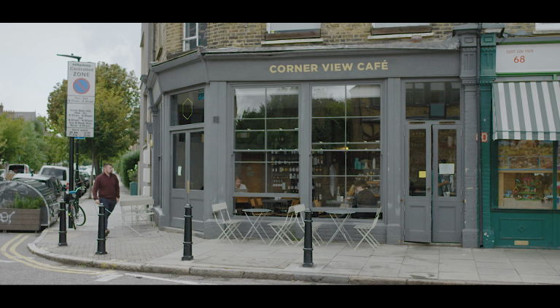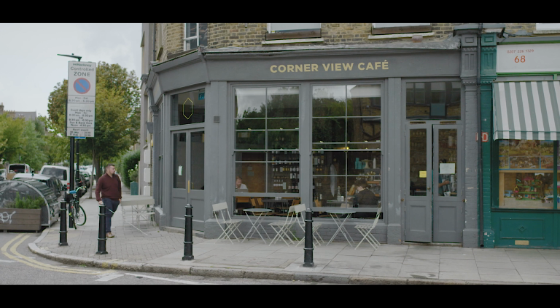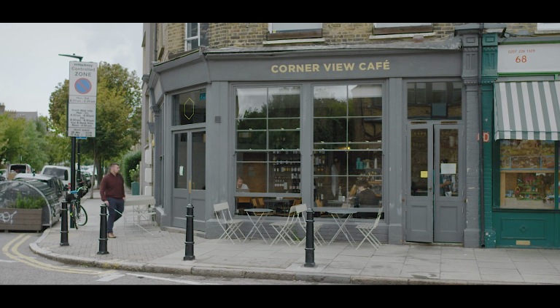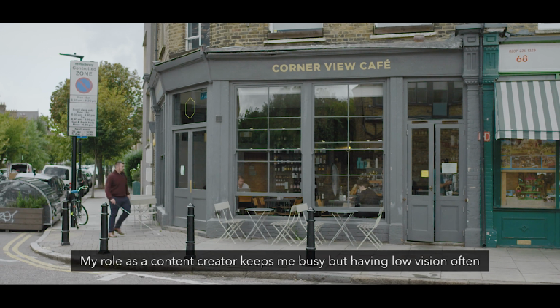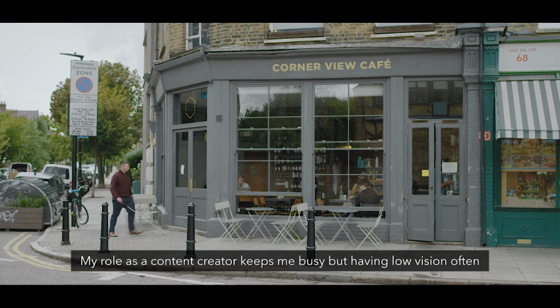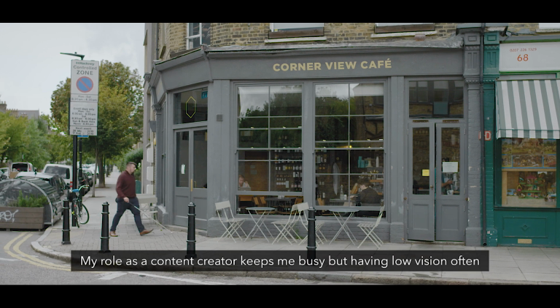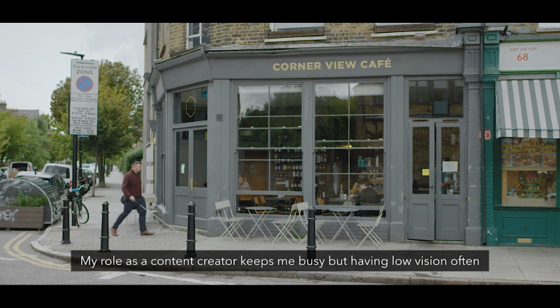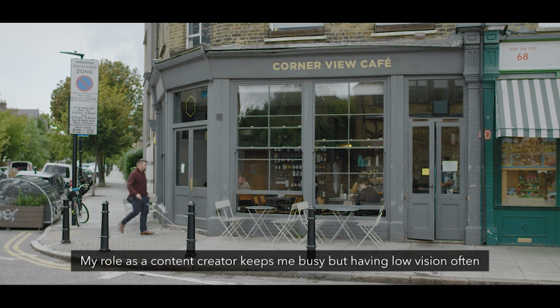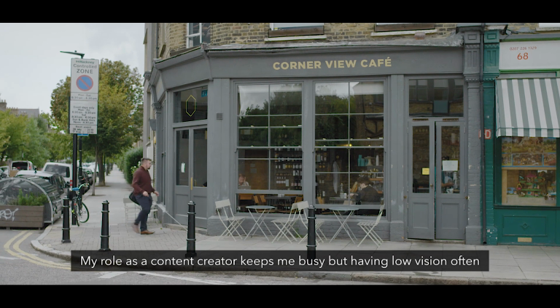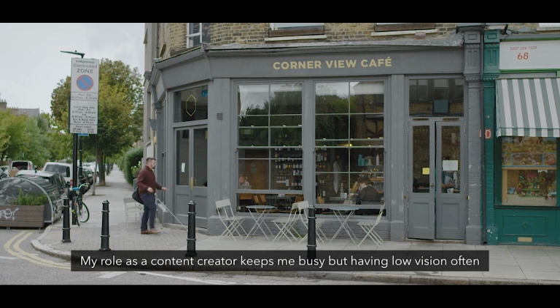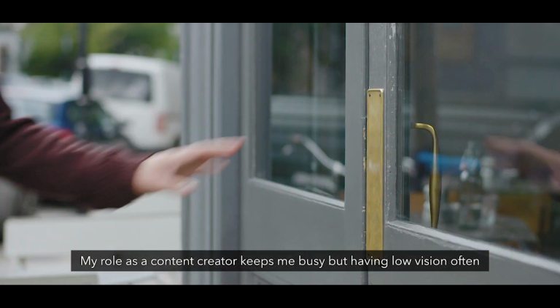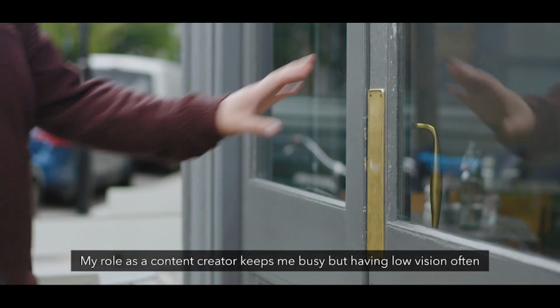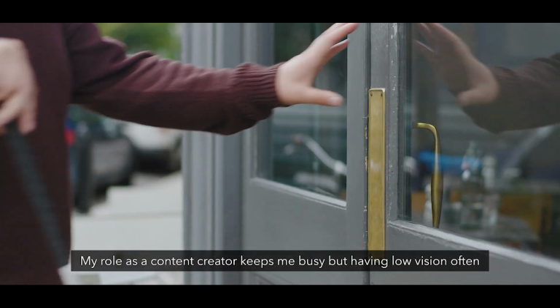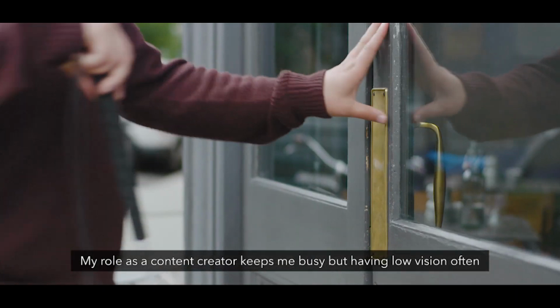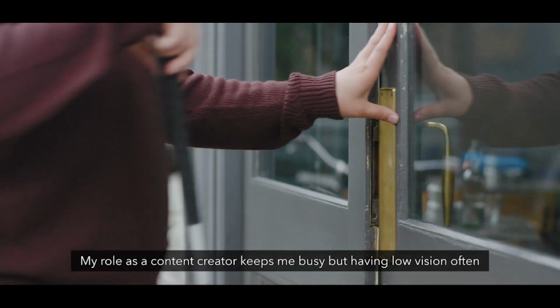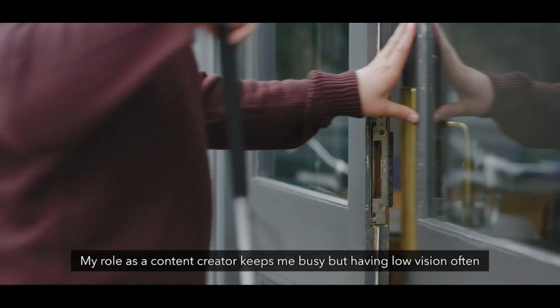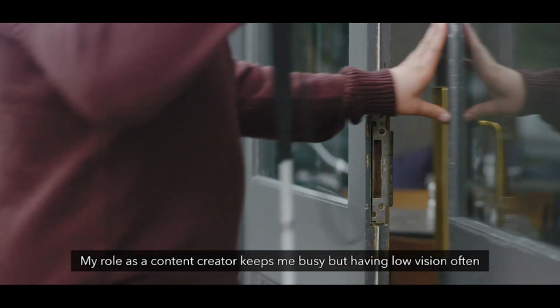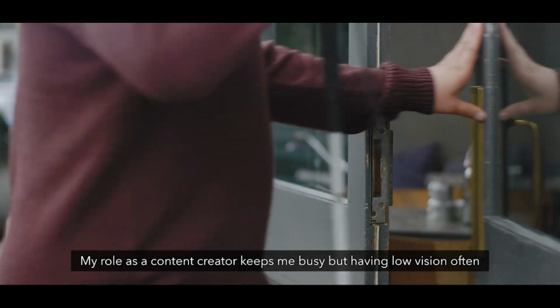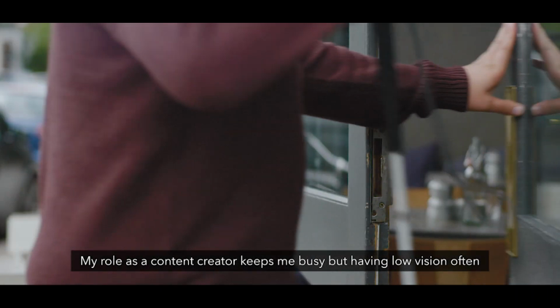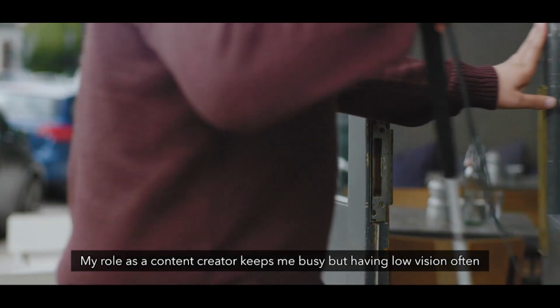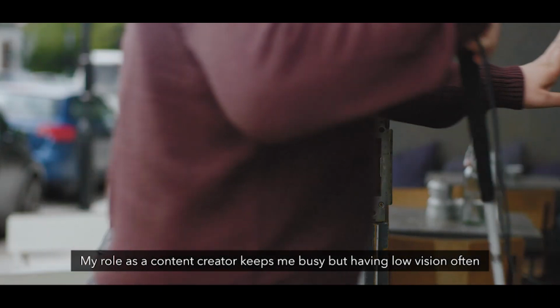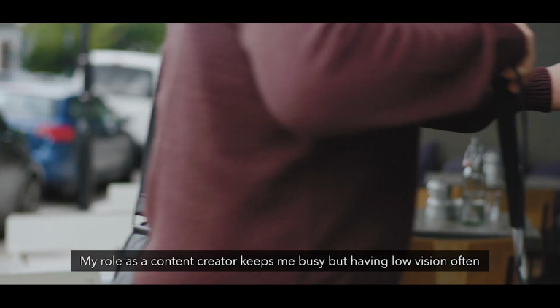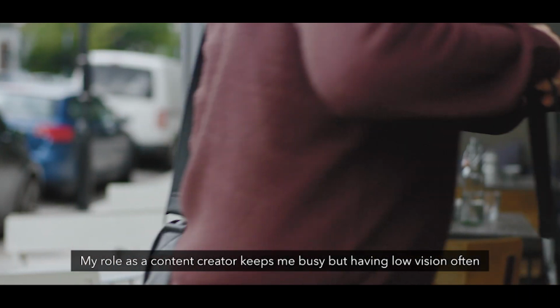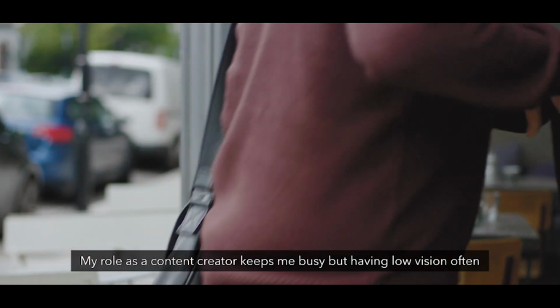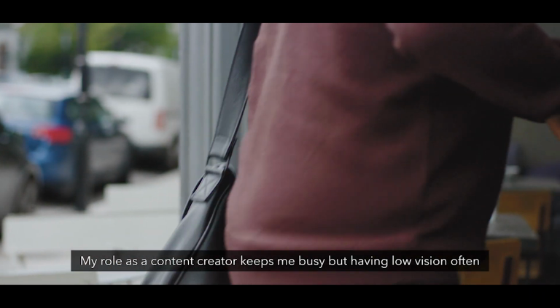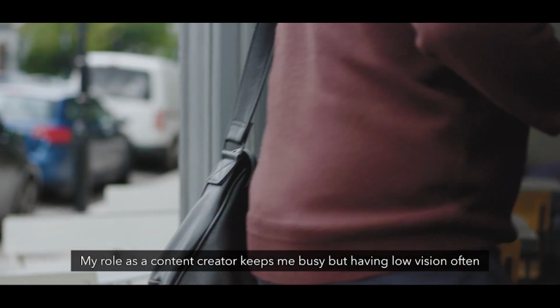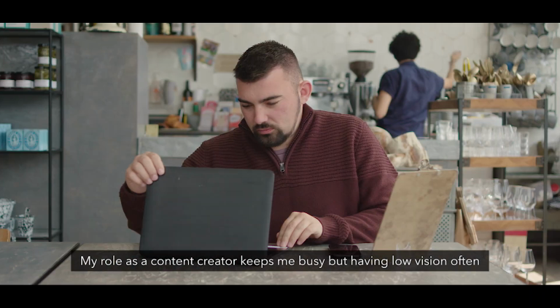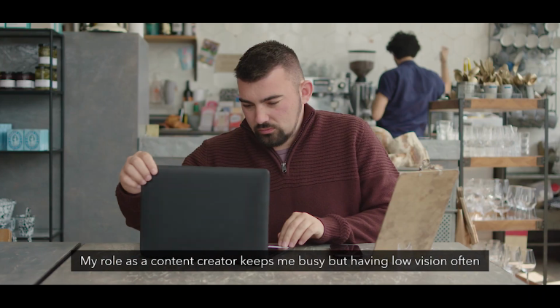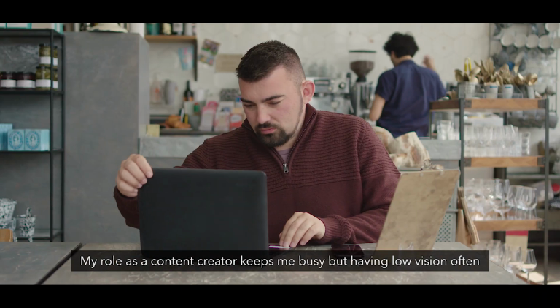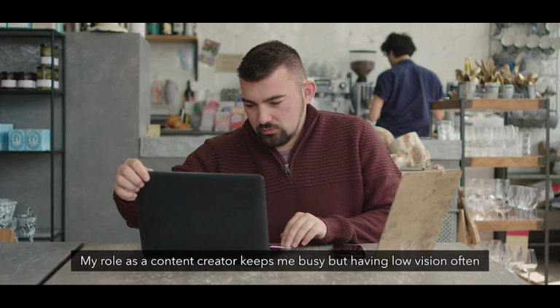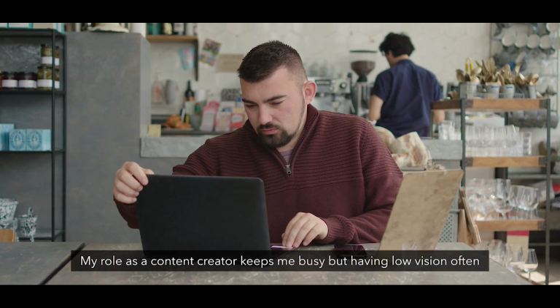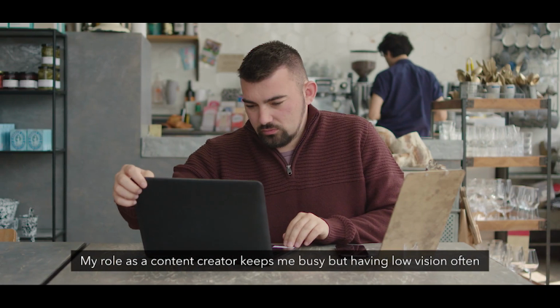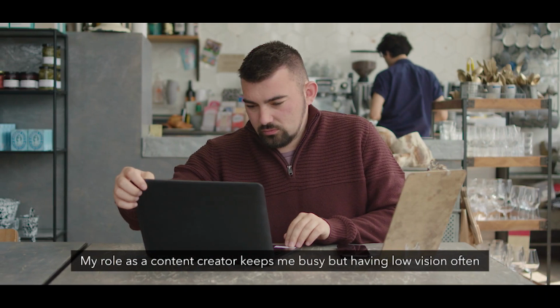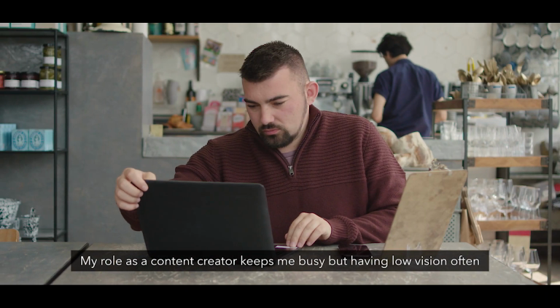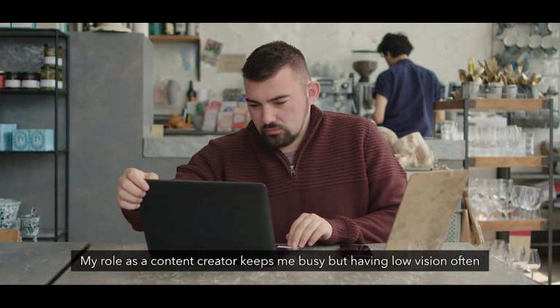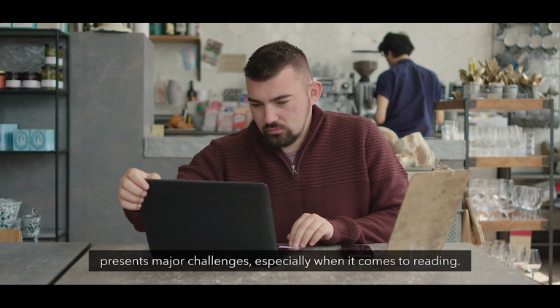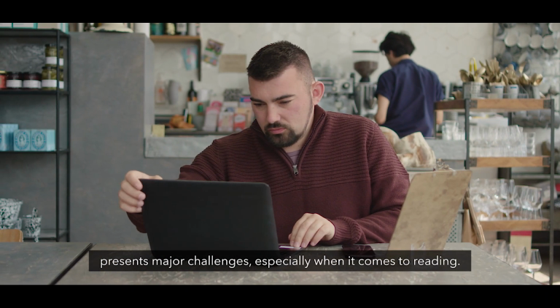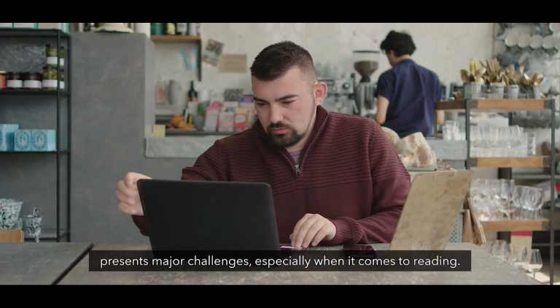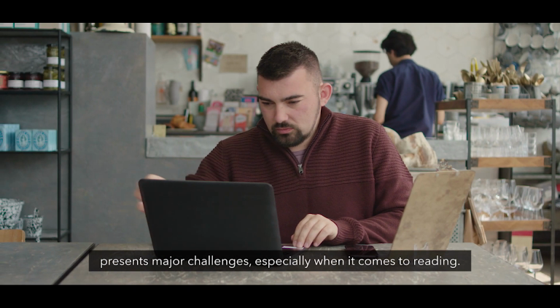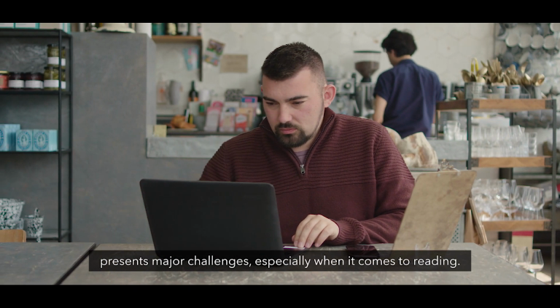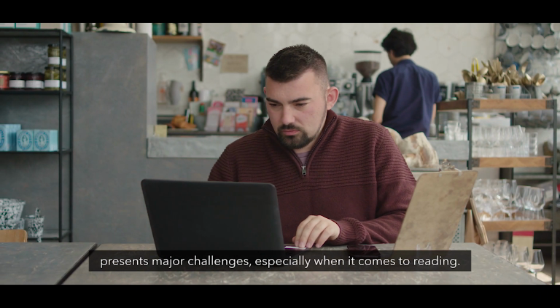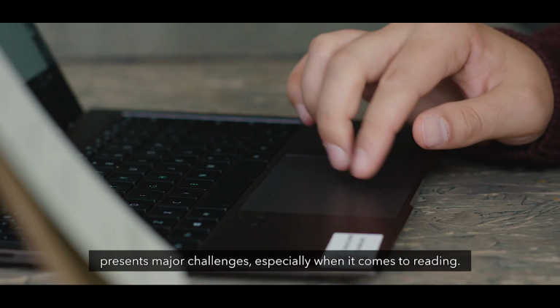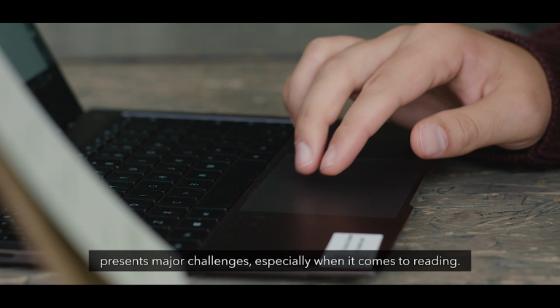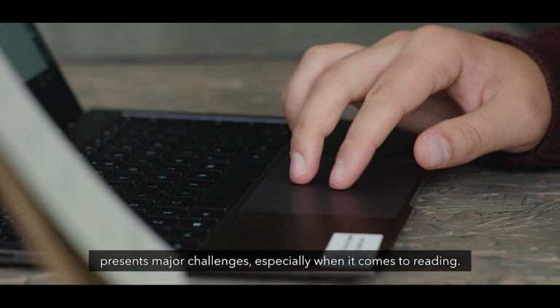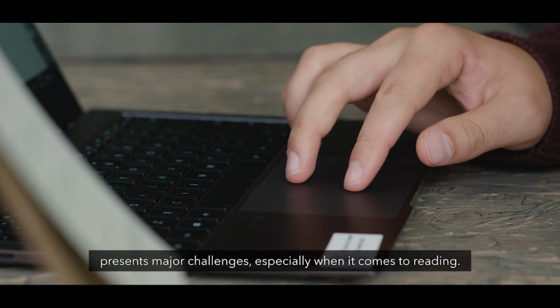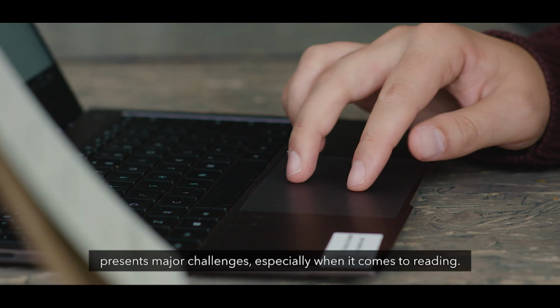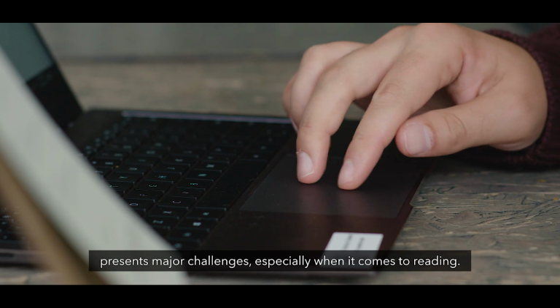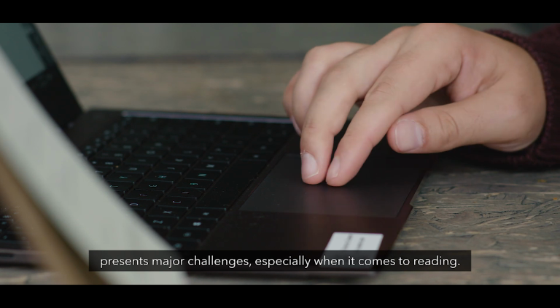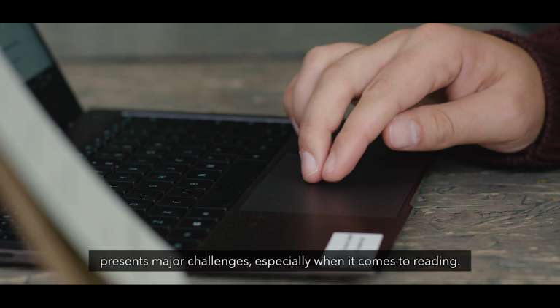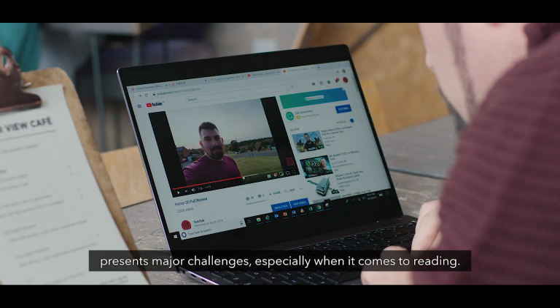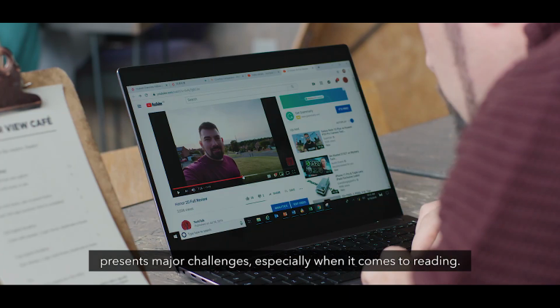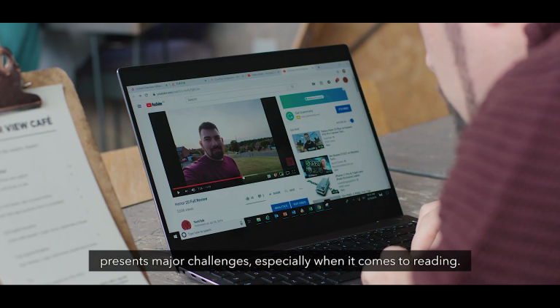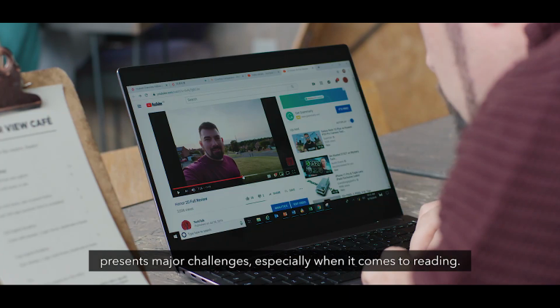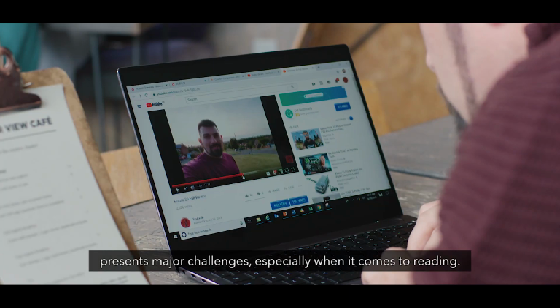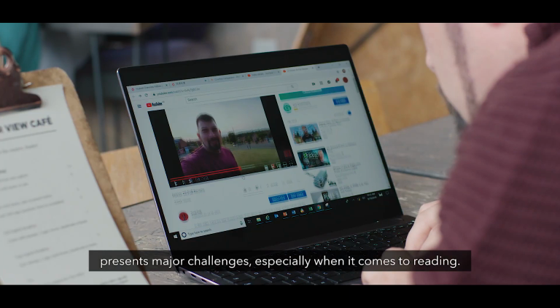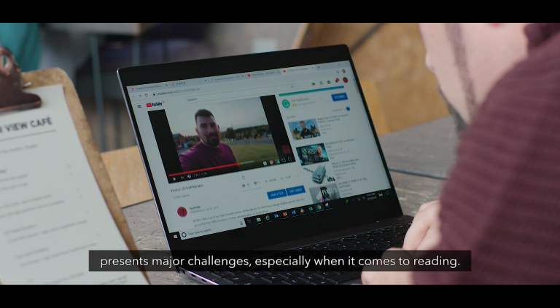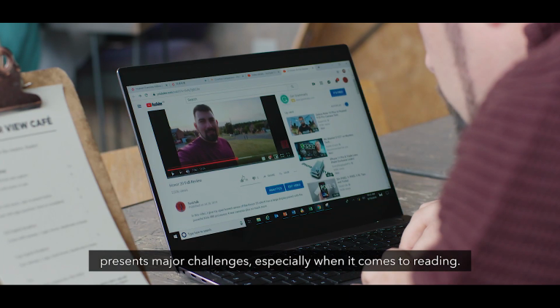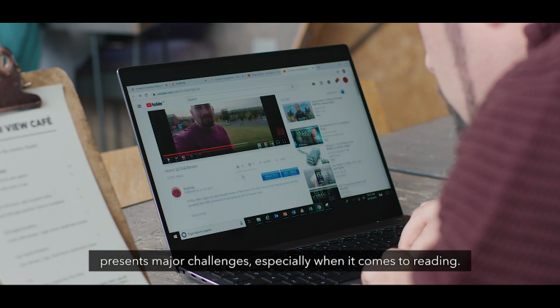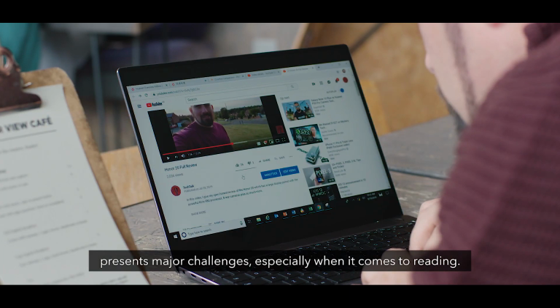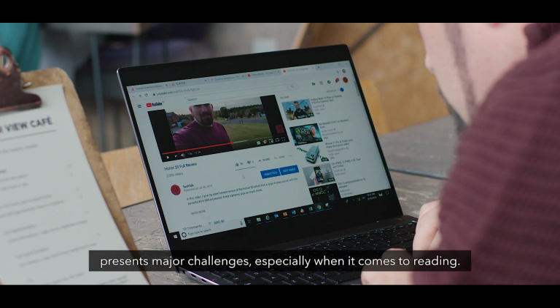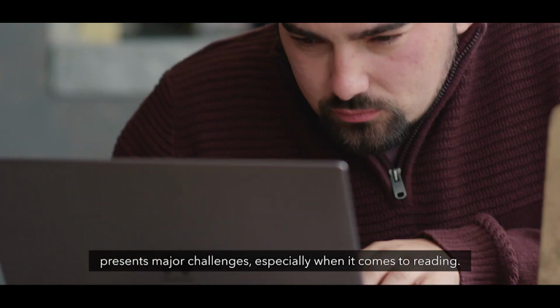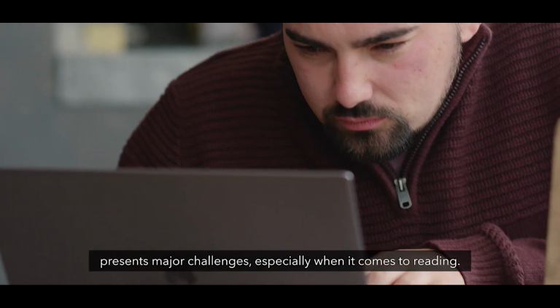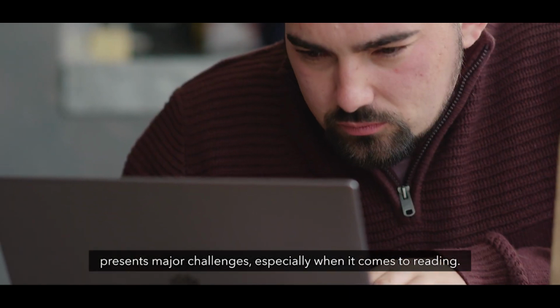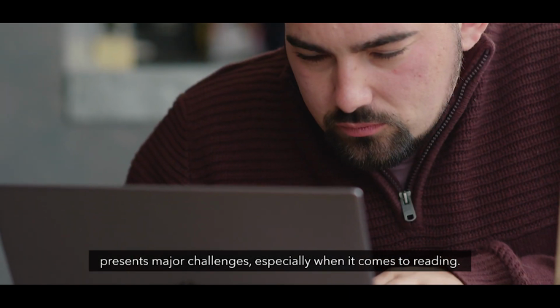My role as a content creator keeps me busy, but having low vision often presents major challenges, especially when it comes to reading.